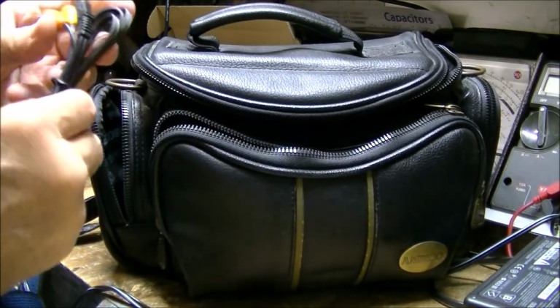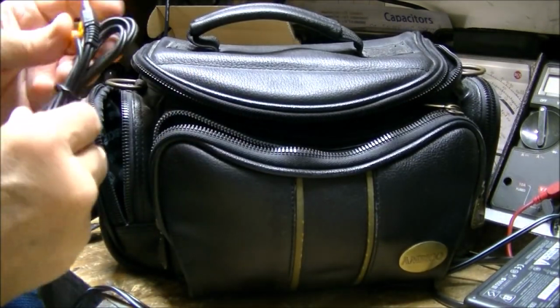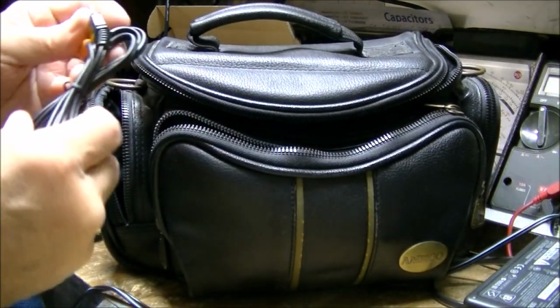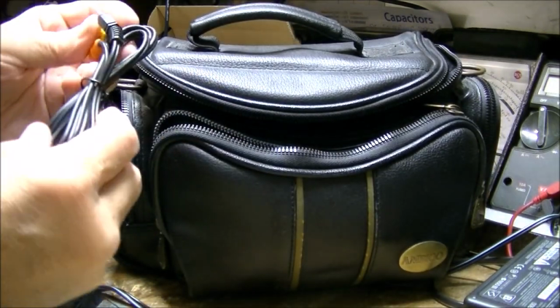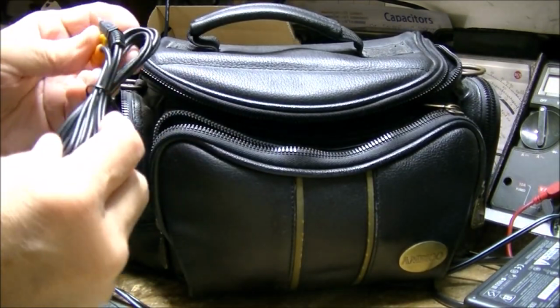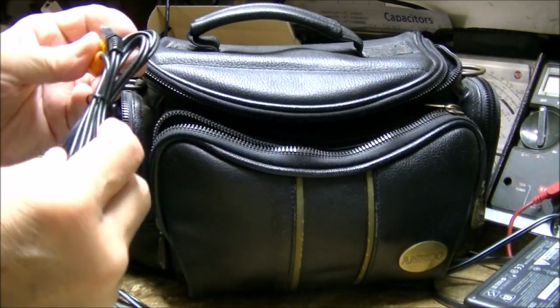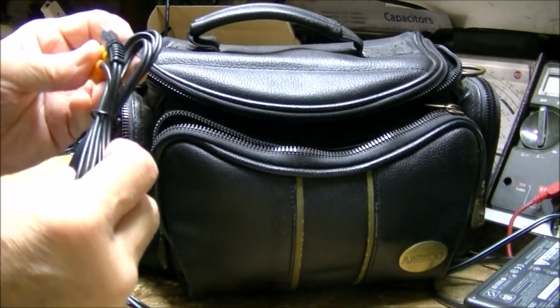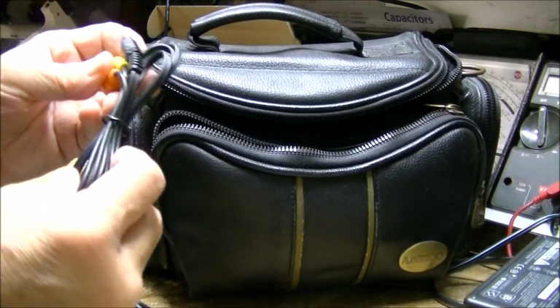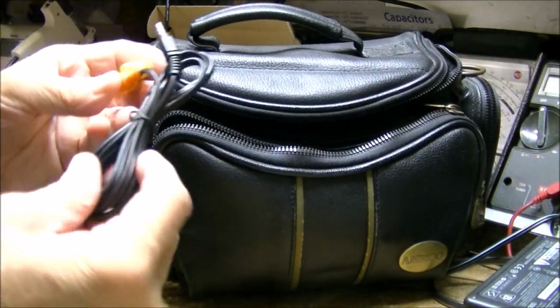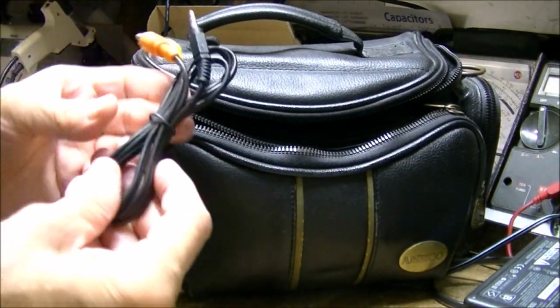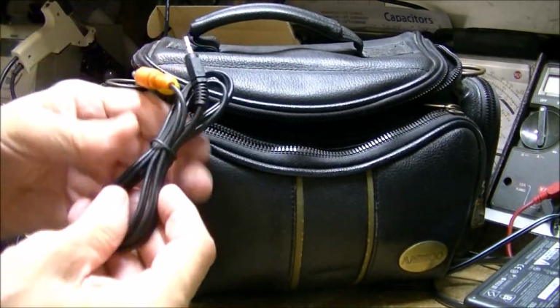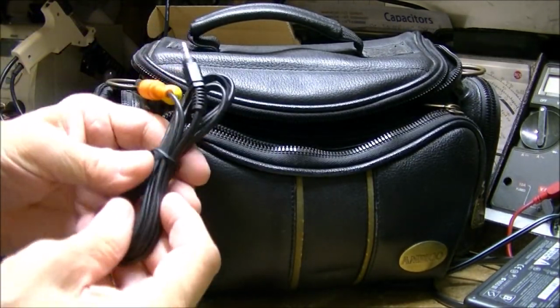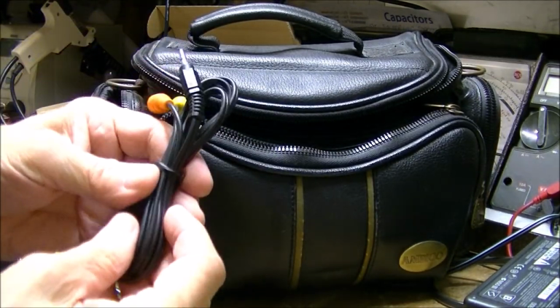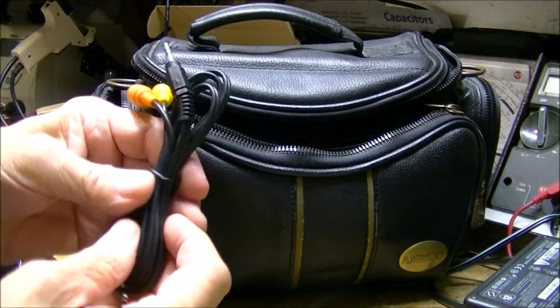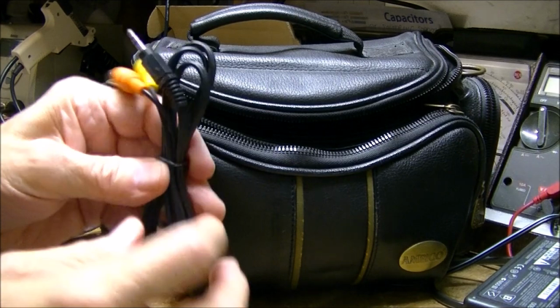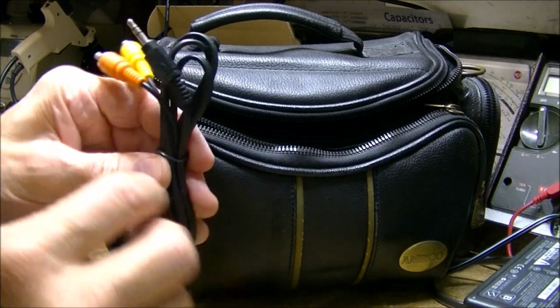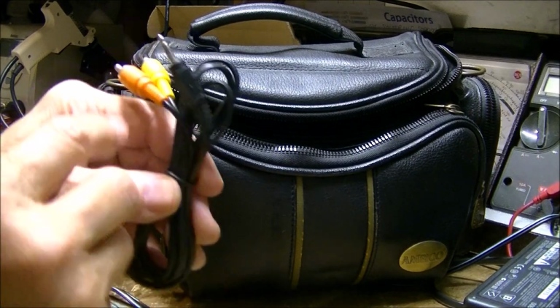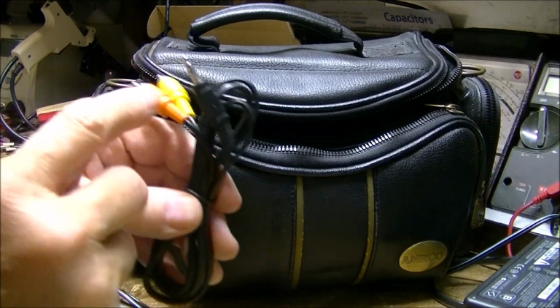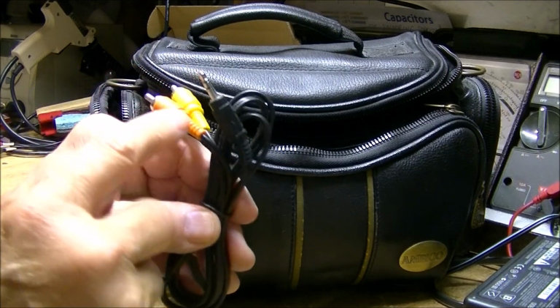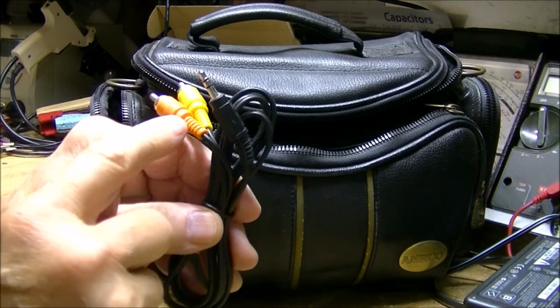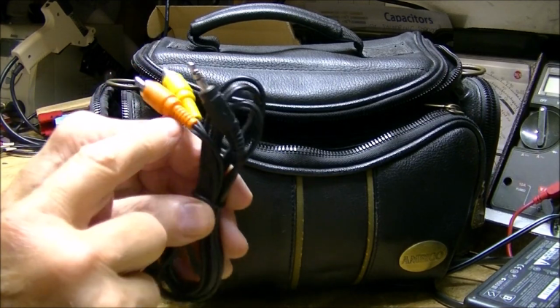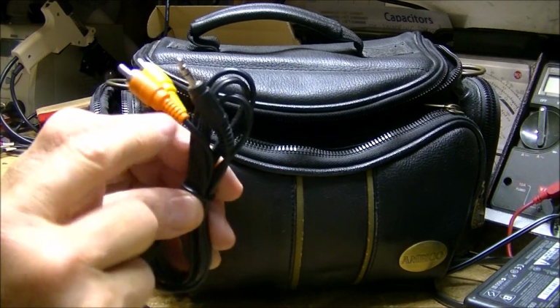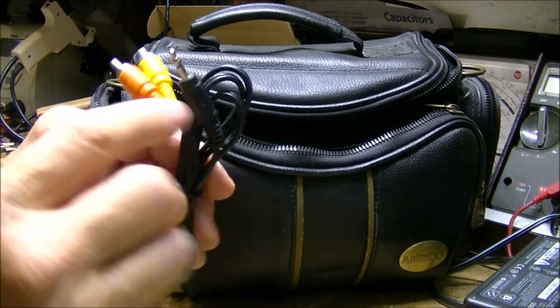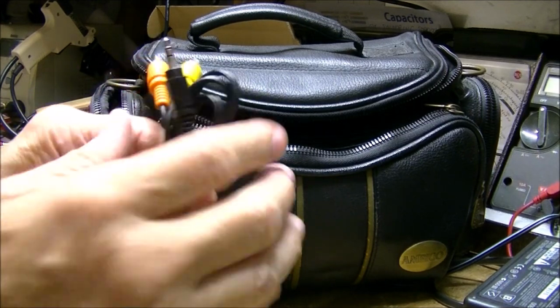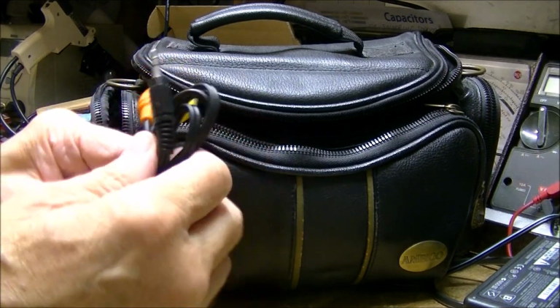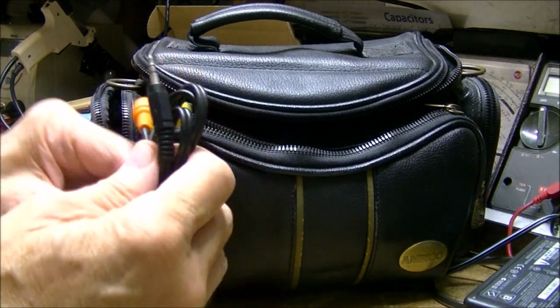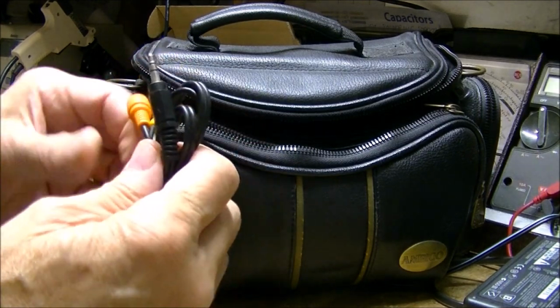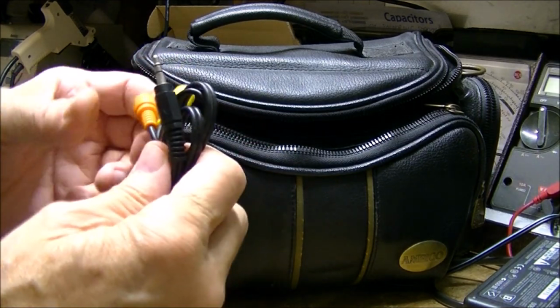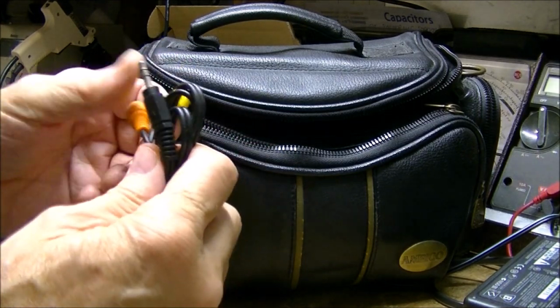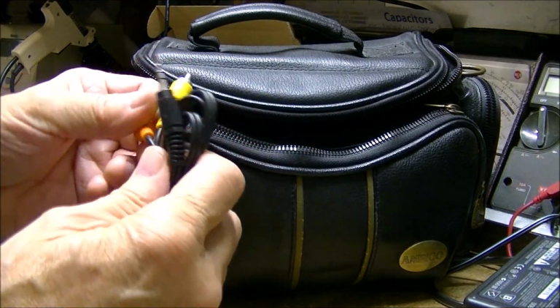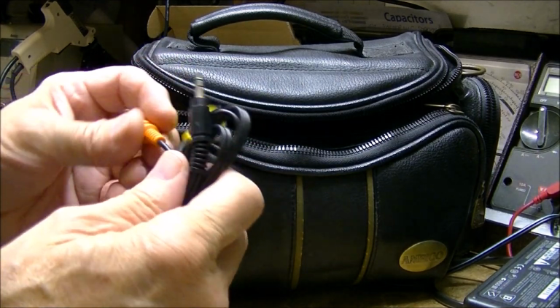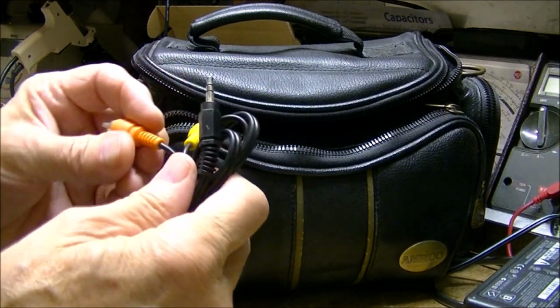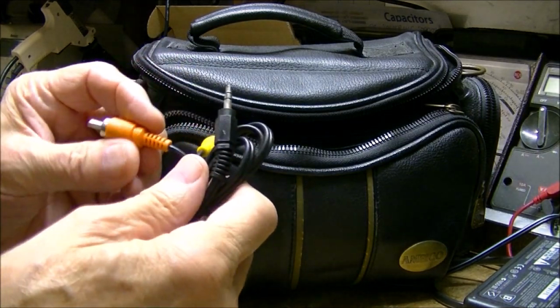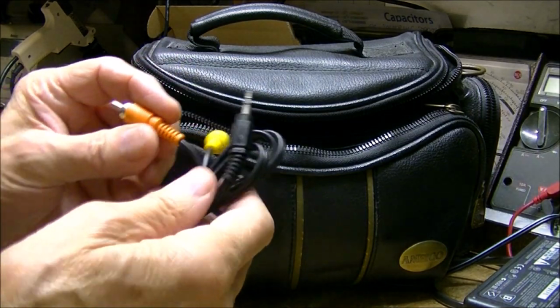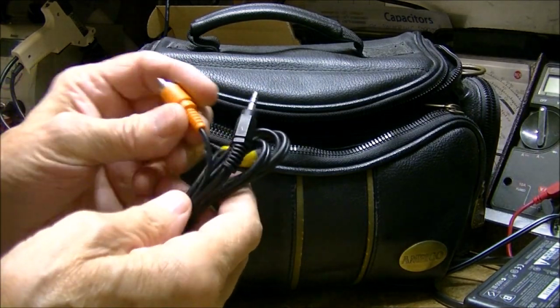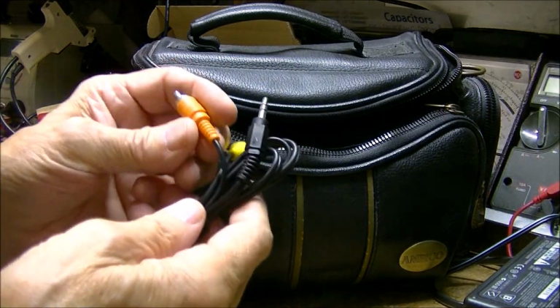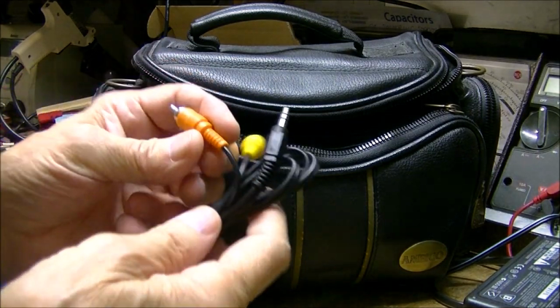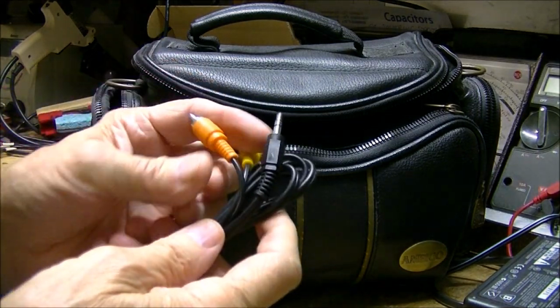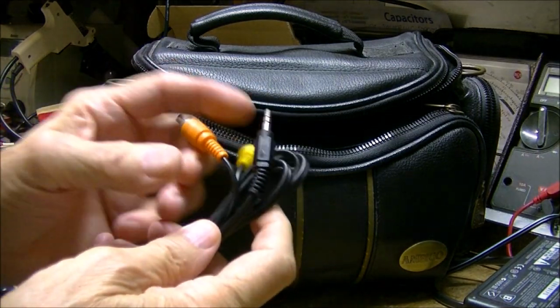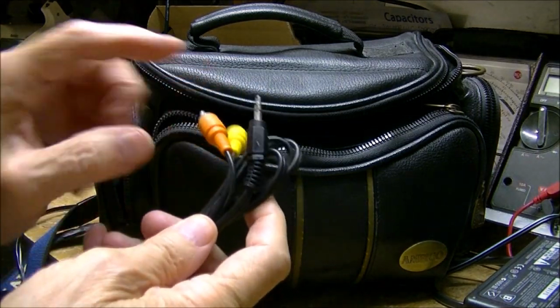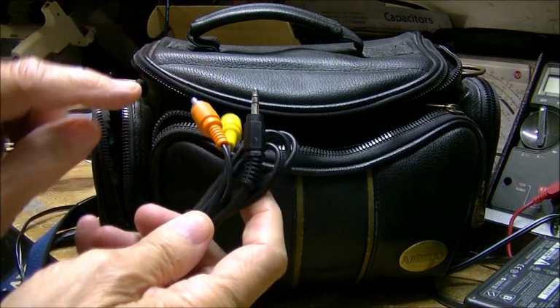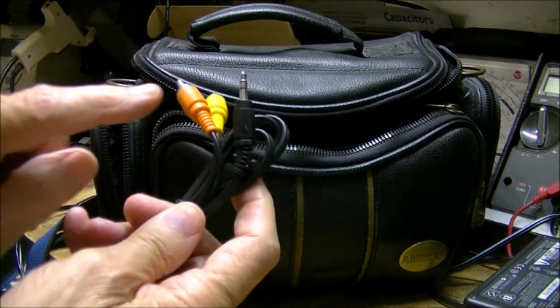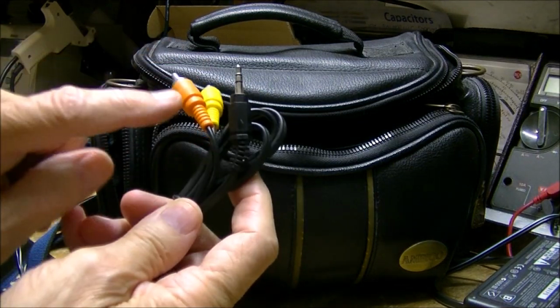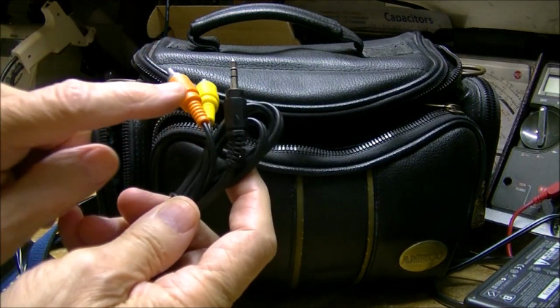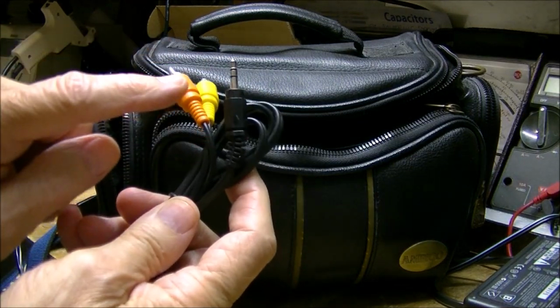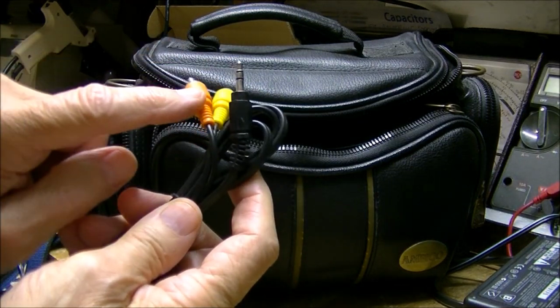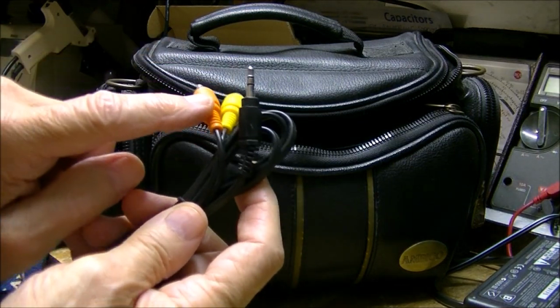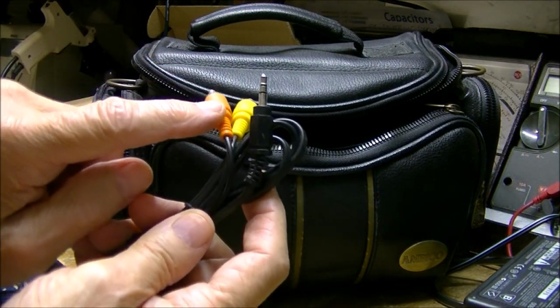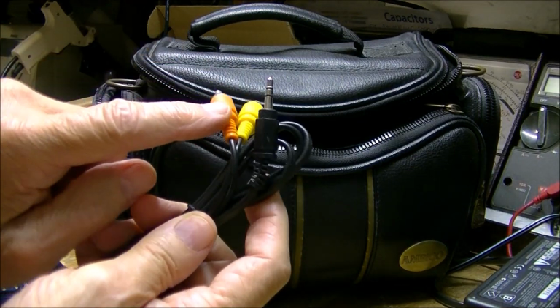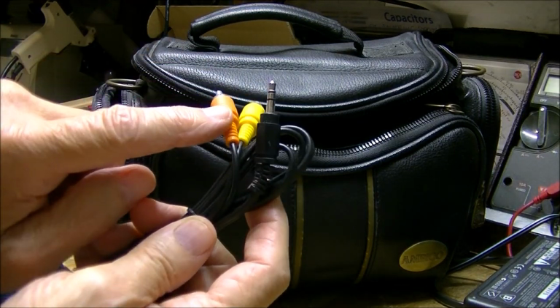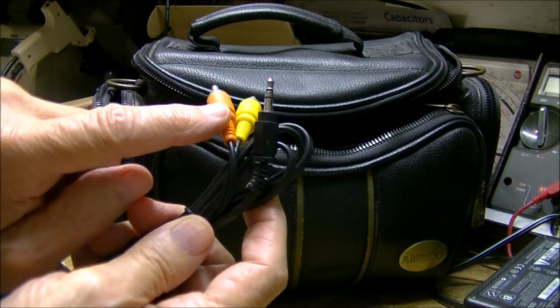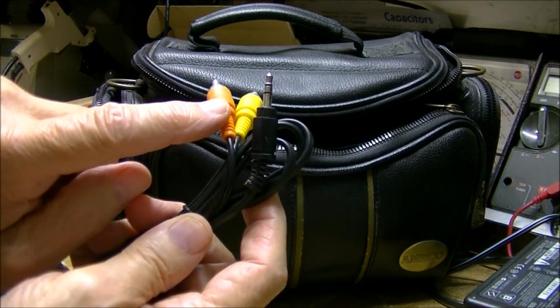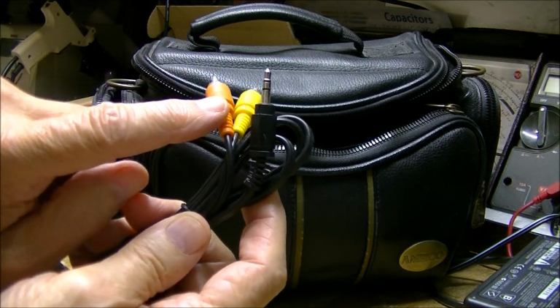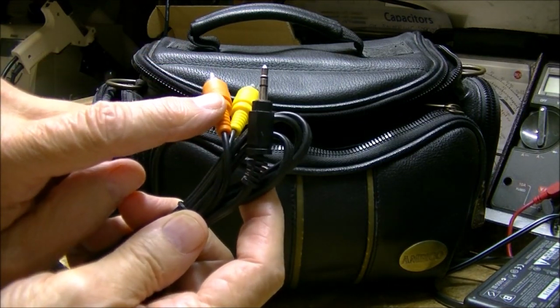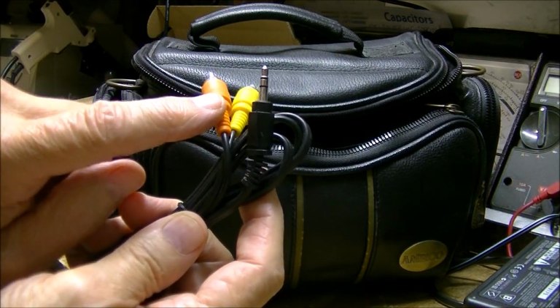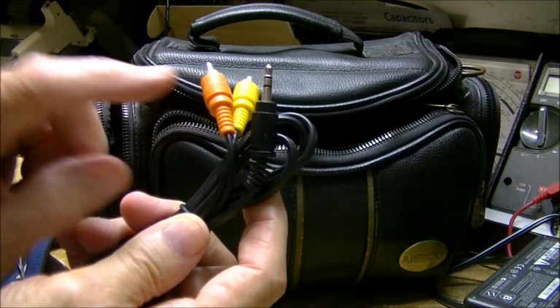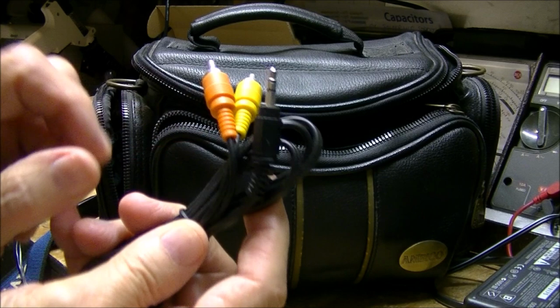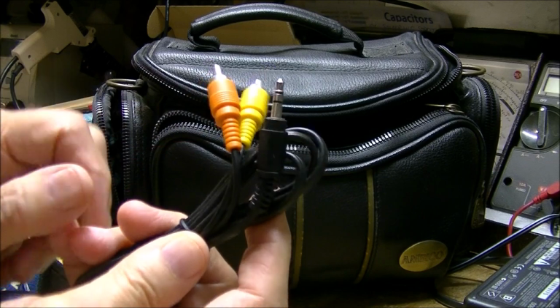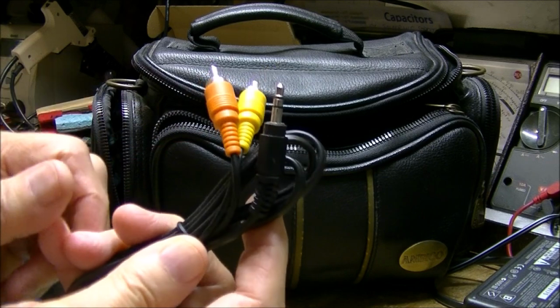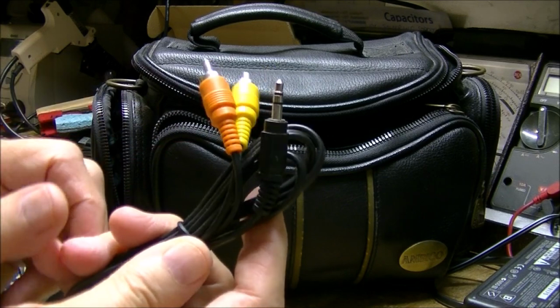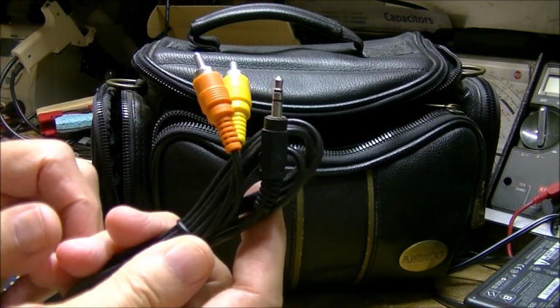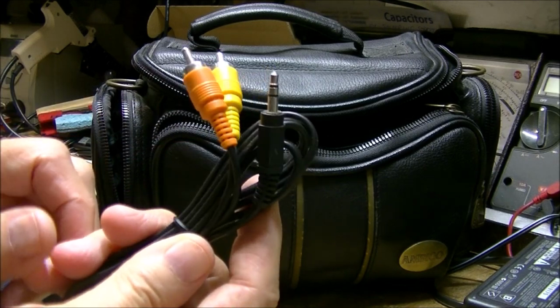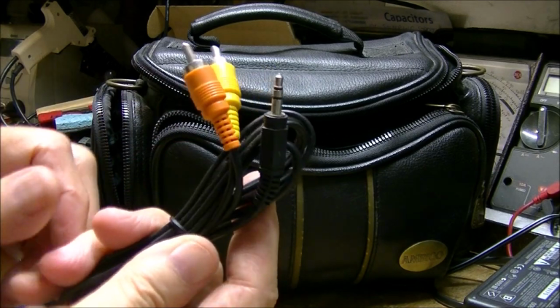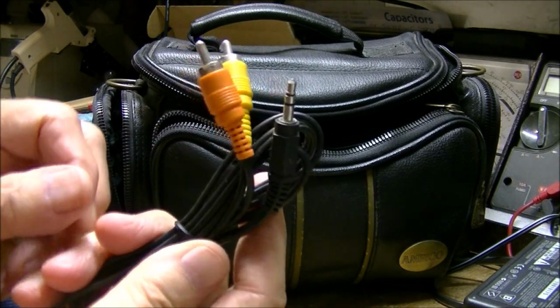It came with the video cable — this is supposed to be red but it's orange.